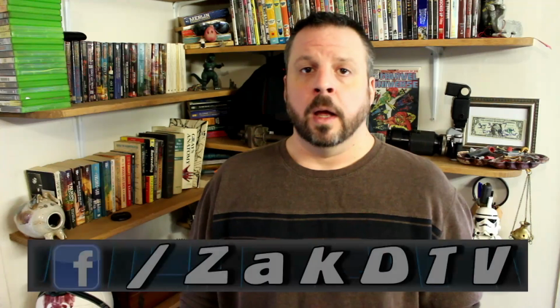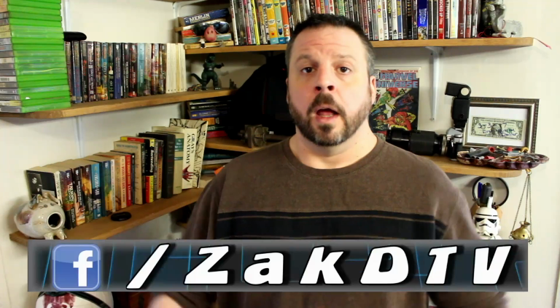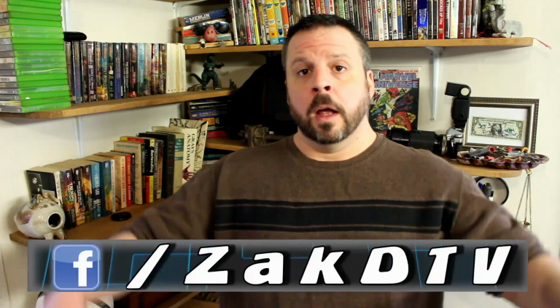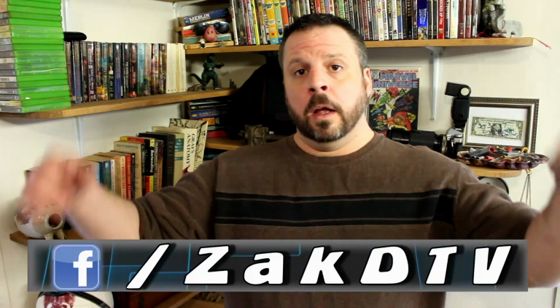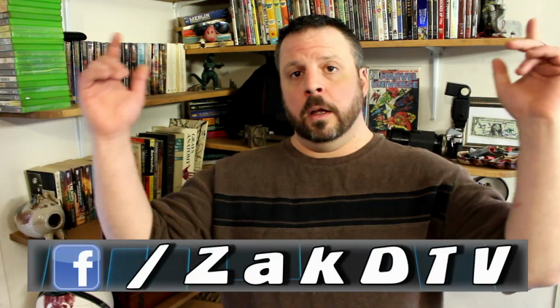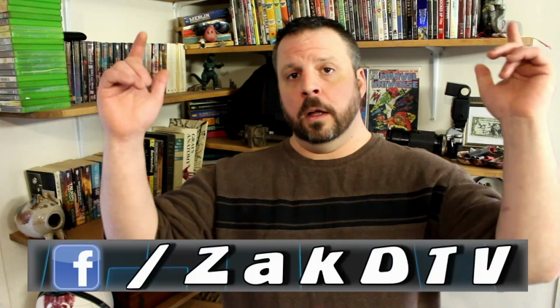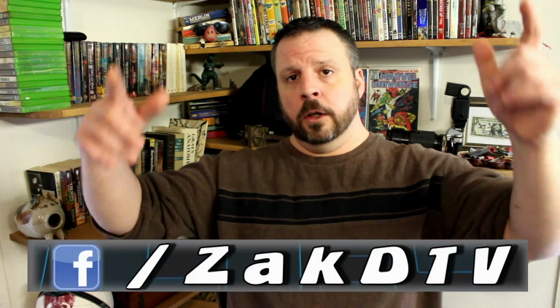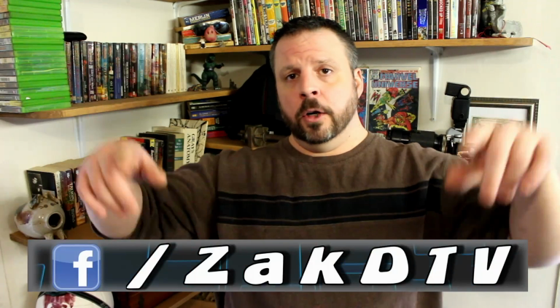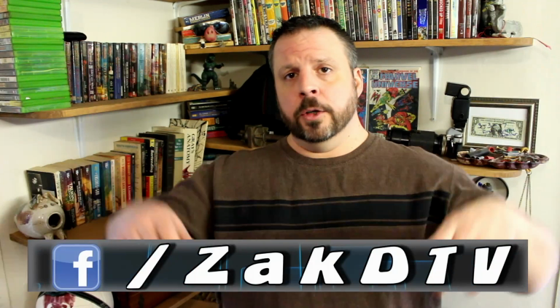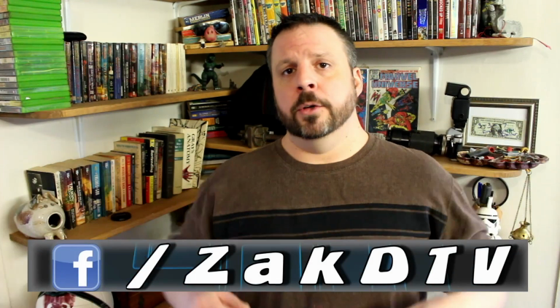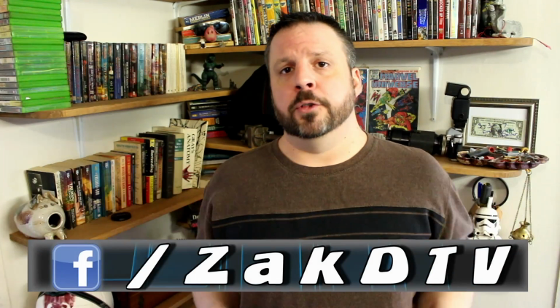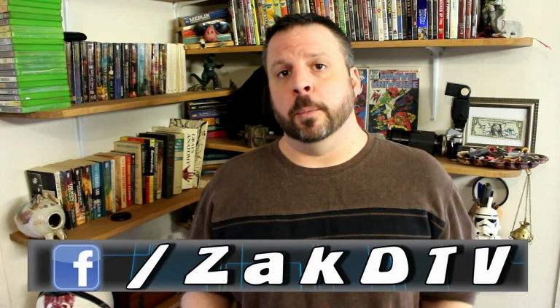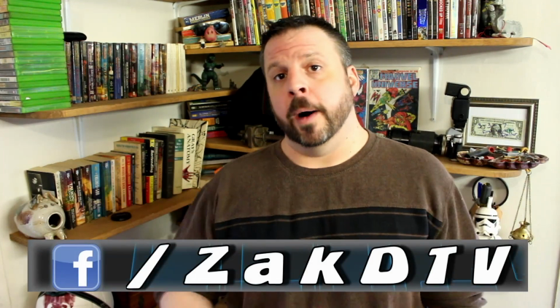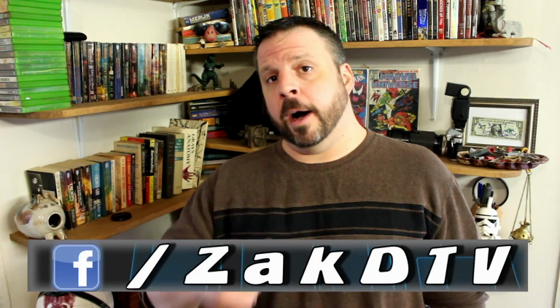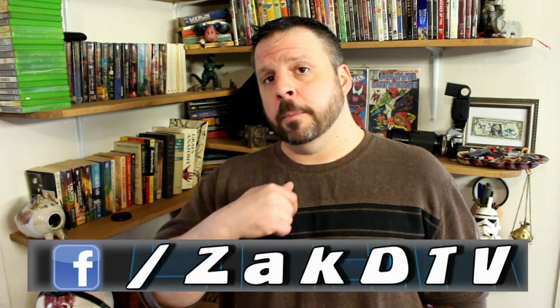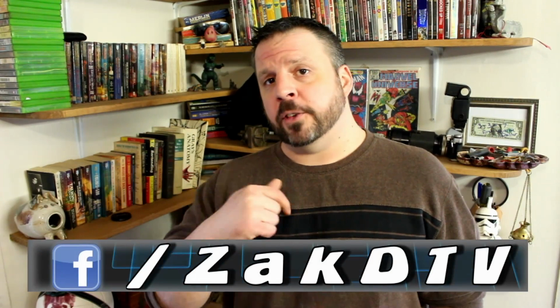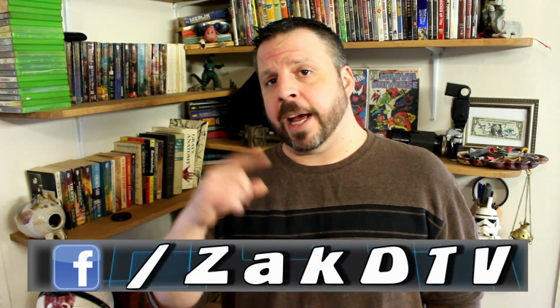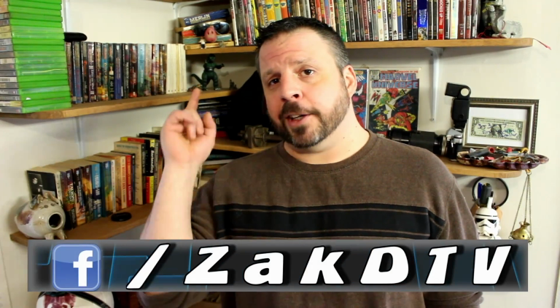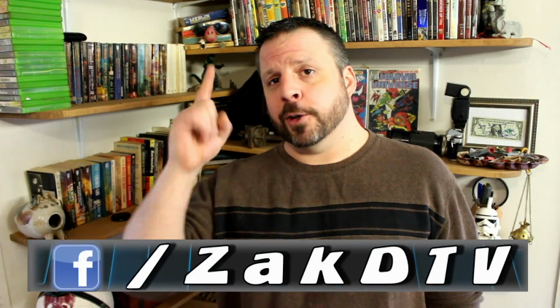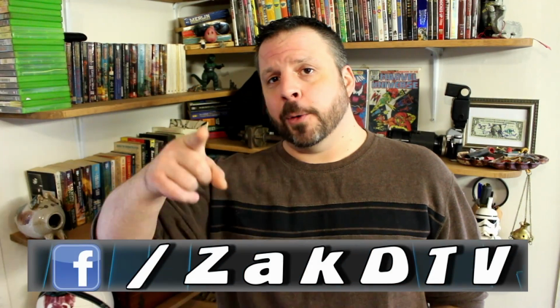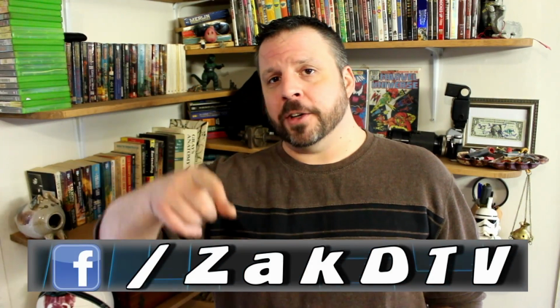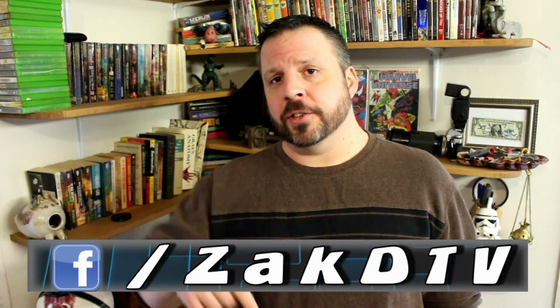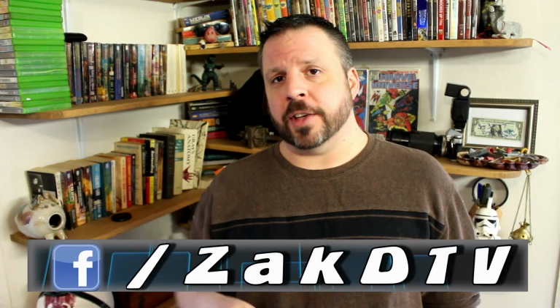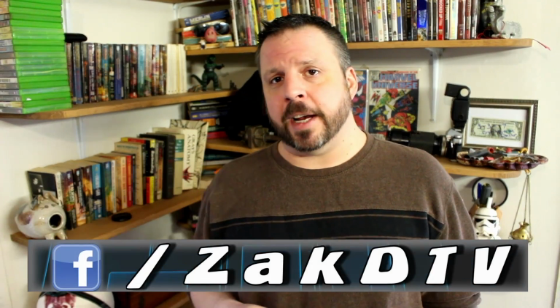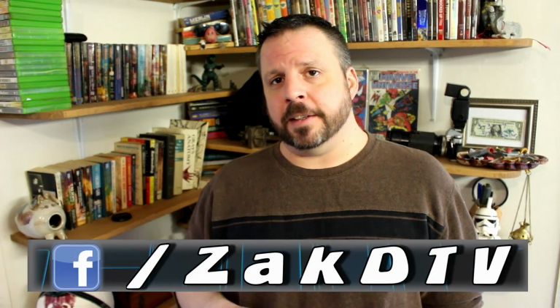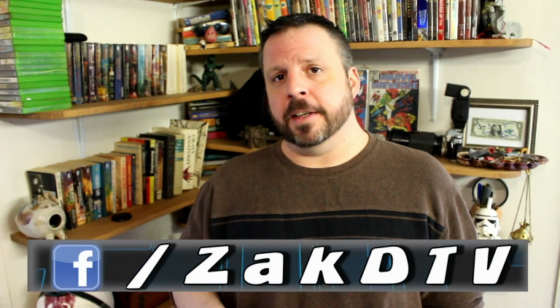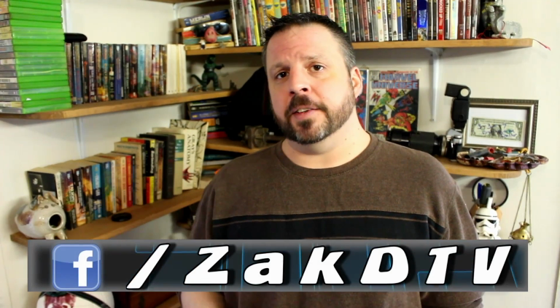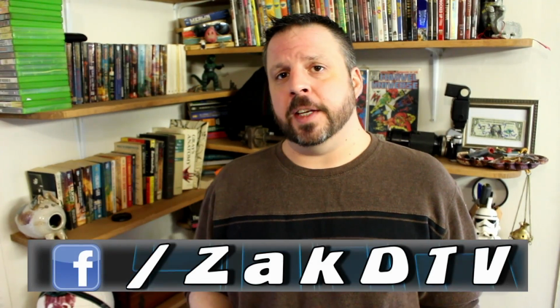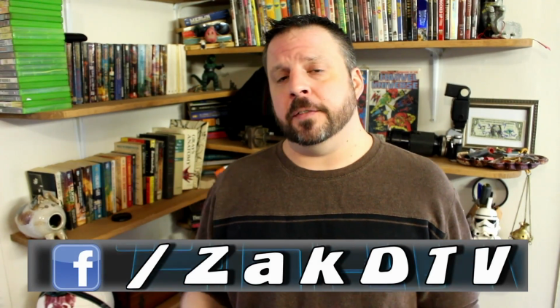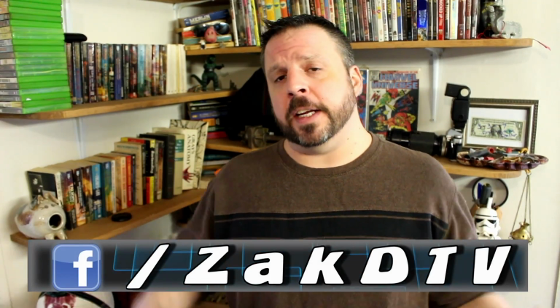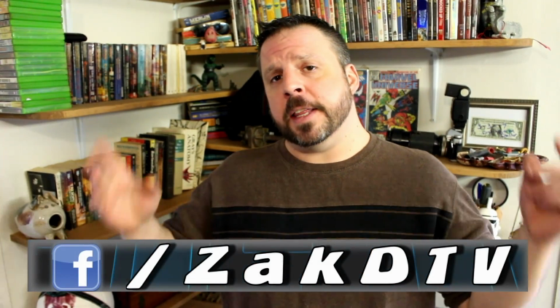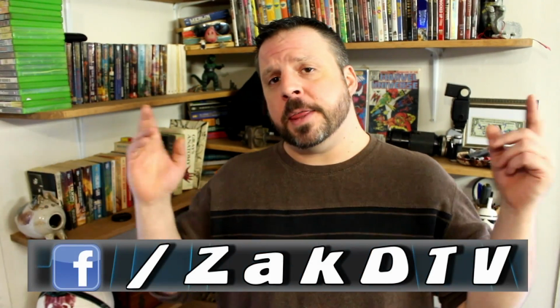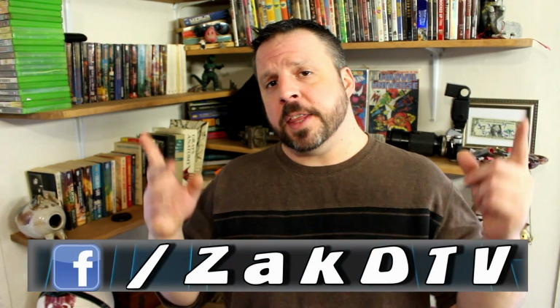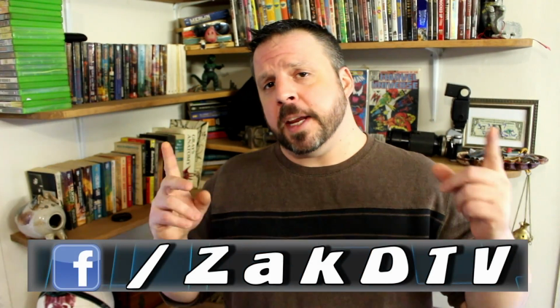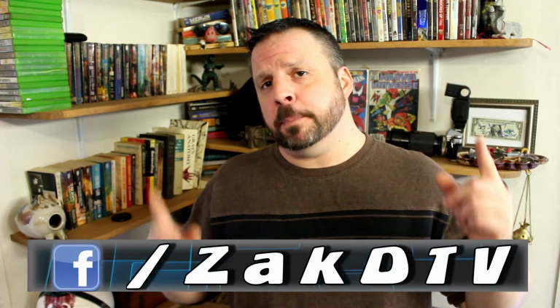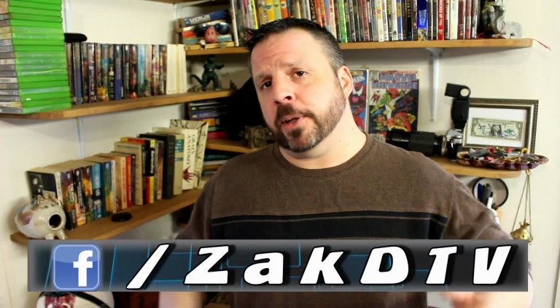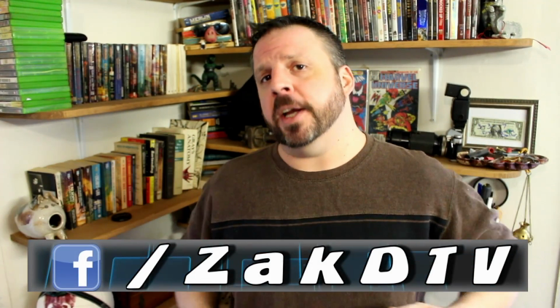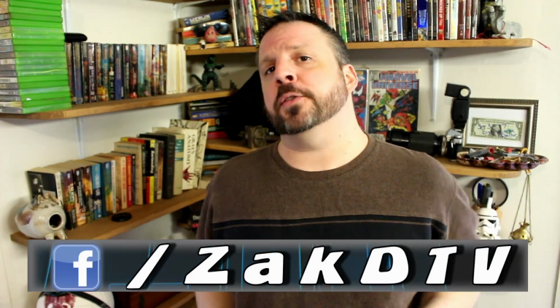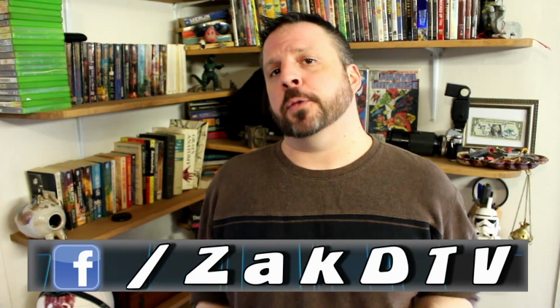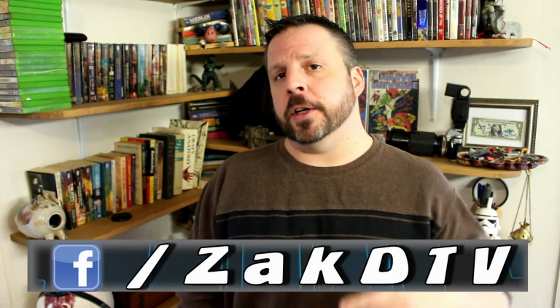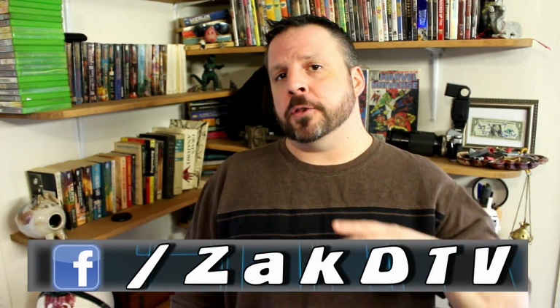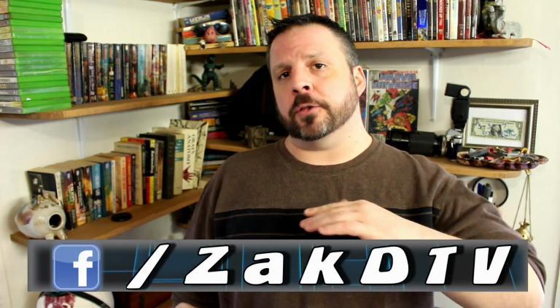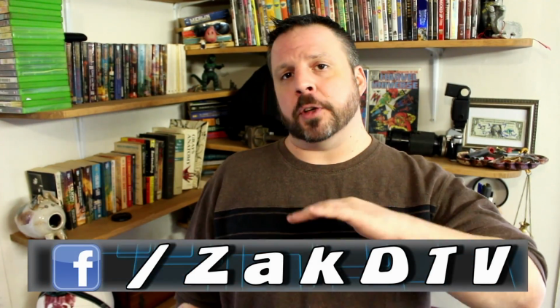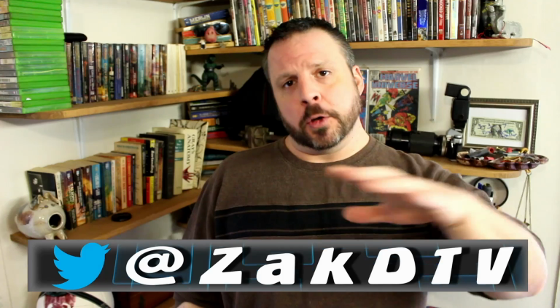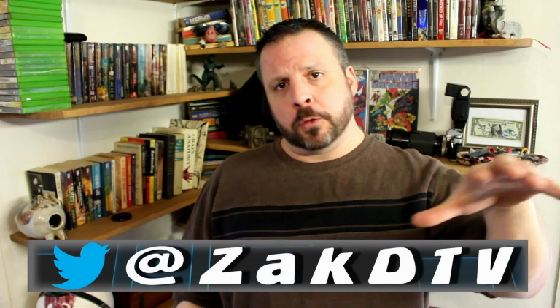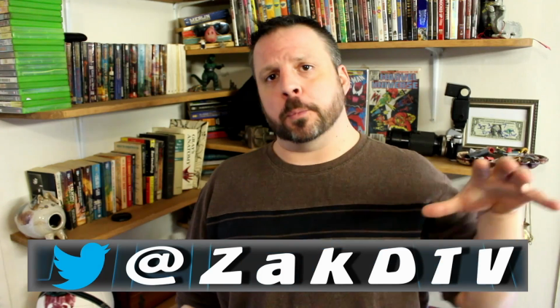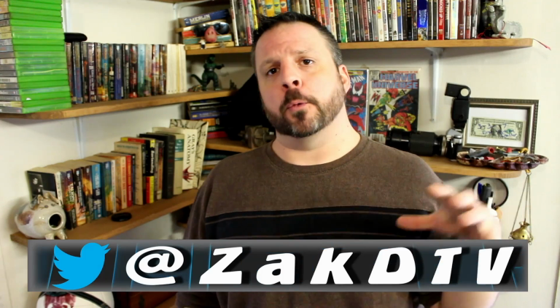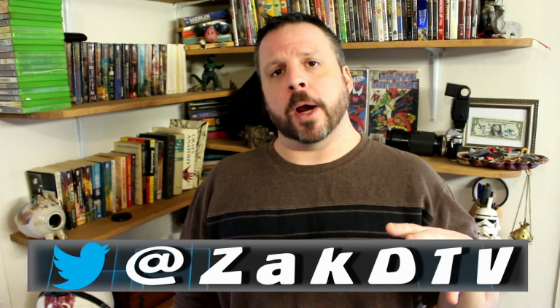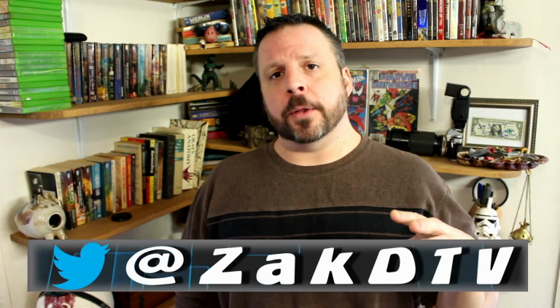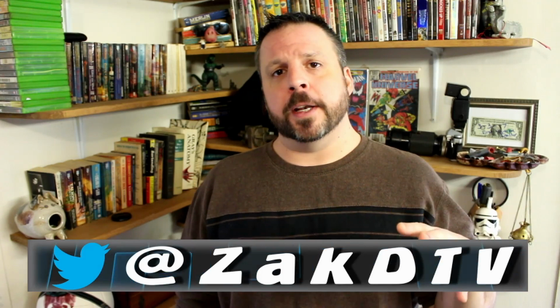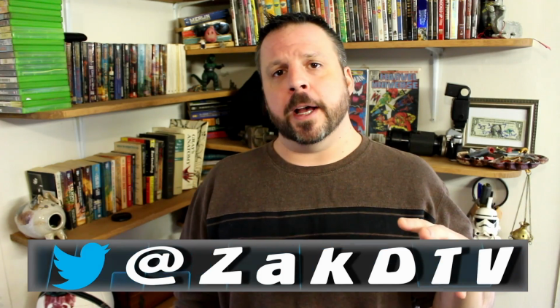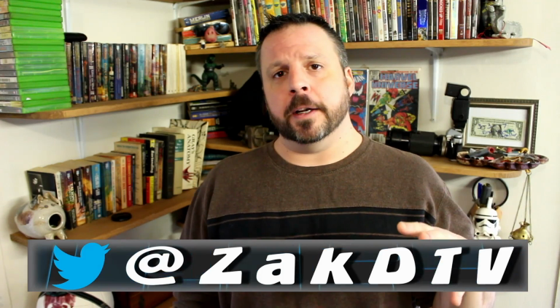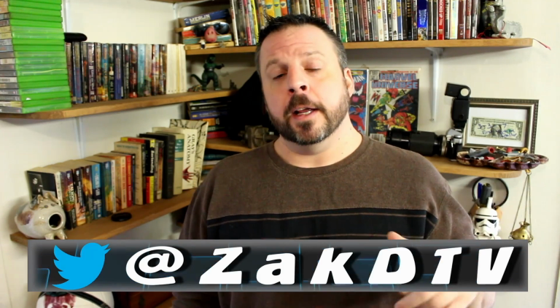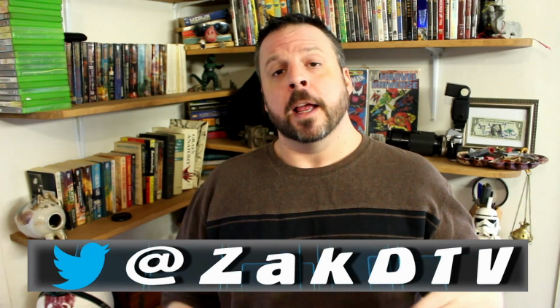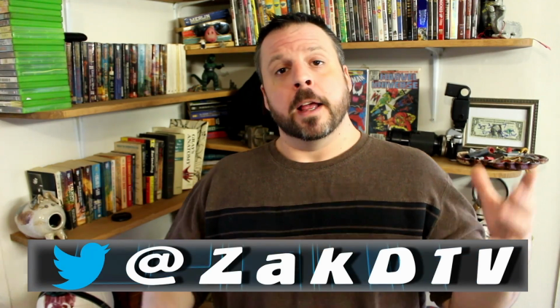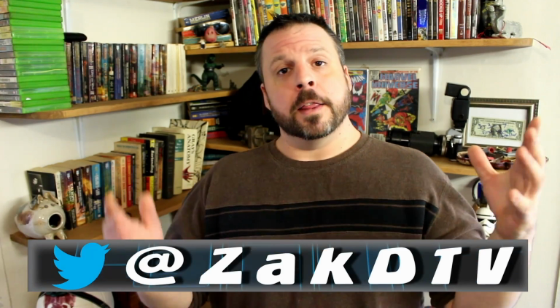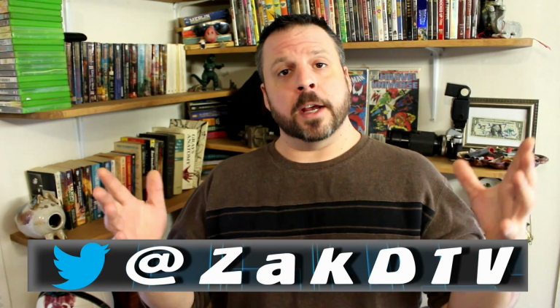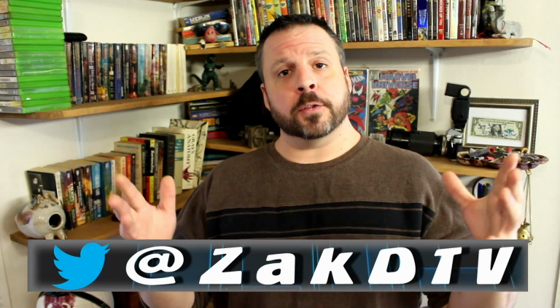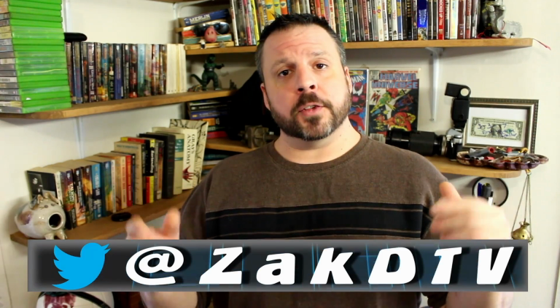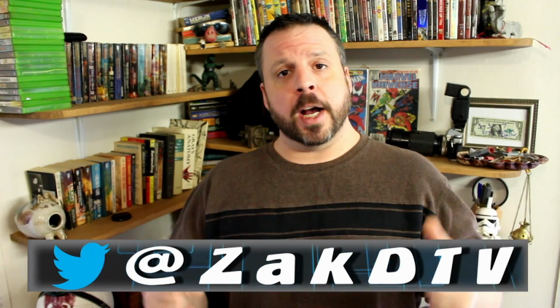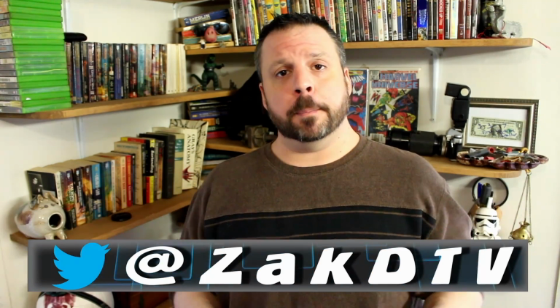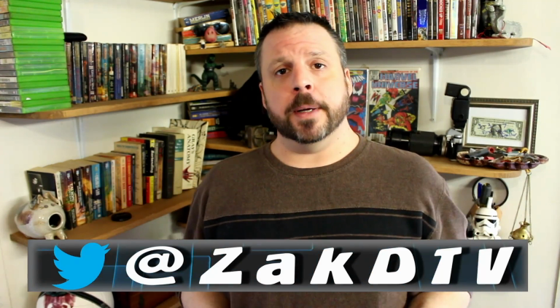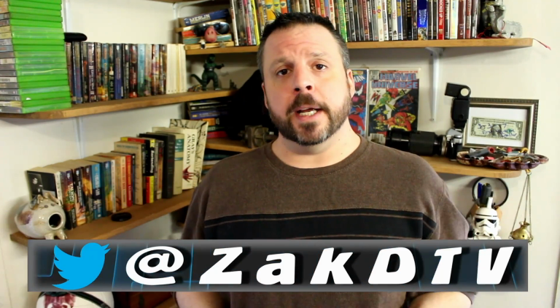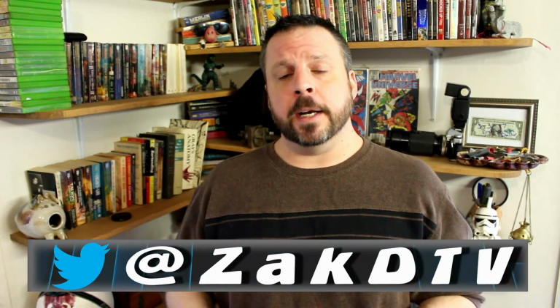Hello YouTube, I'm Zach, you're watching ZachDTV, the place for interesting news from around the net. Thanks for stopping in.